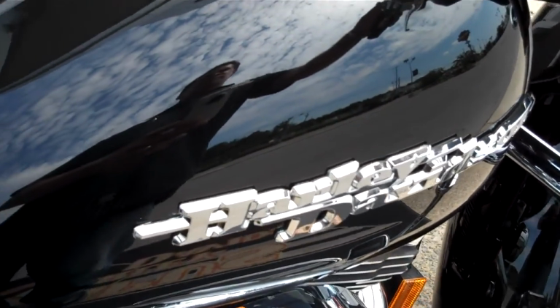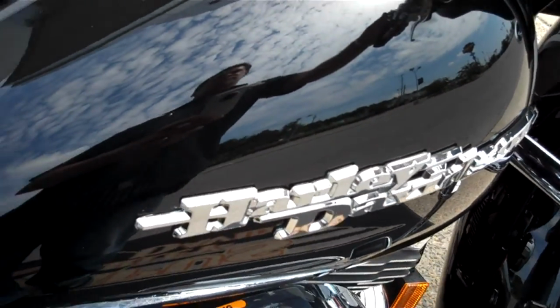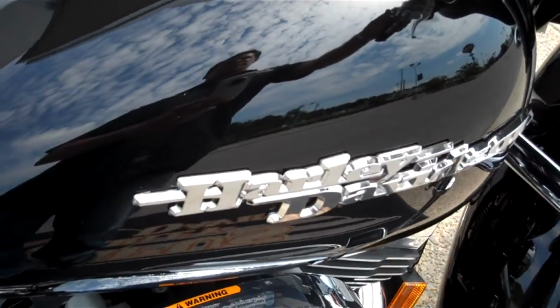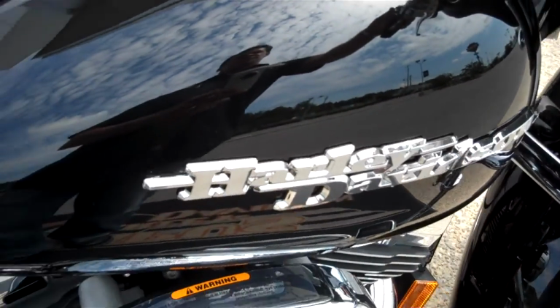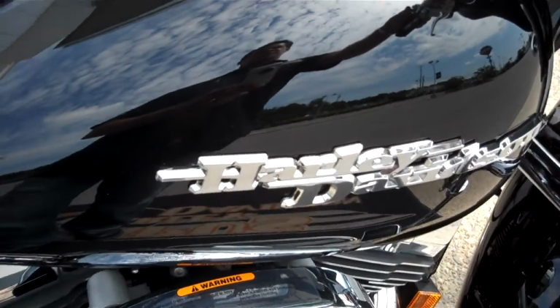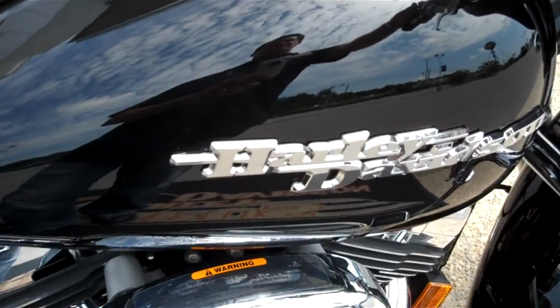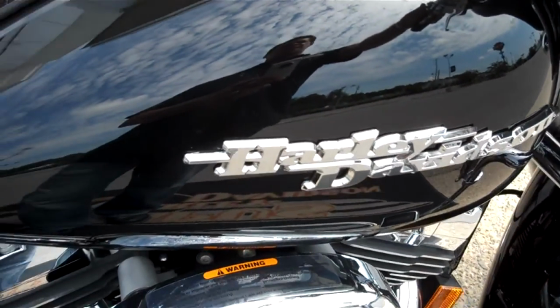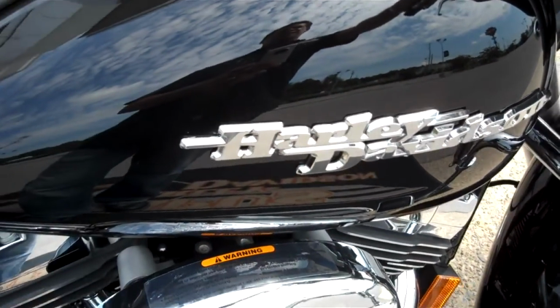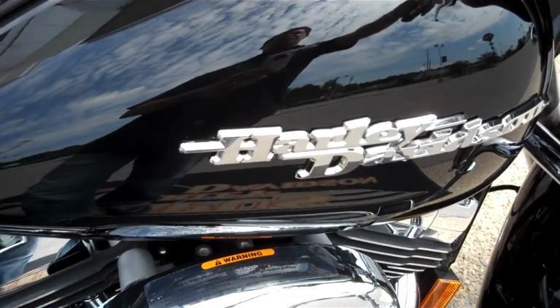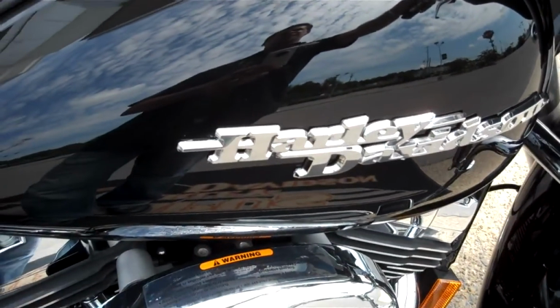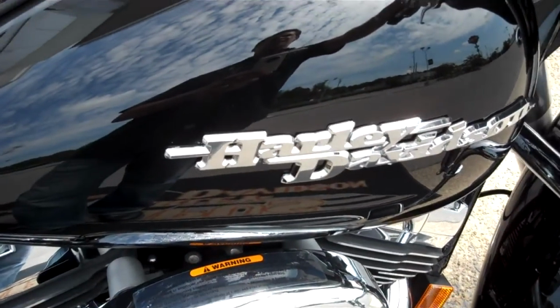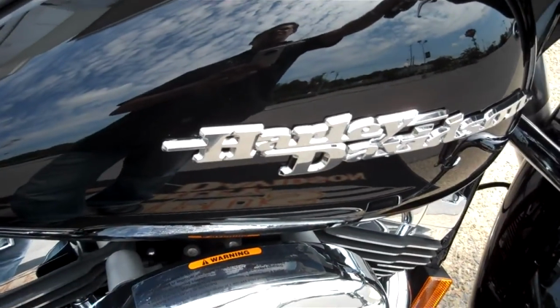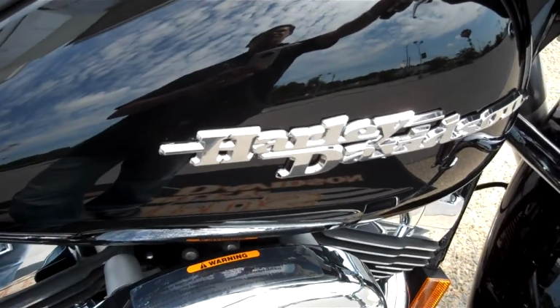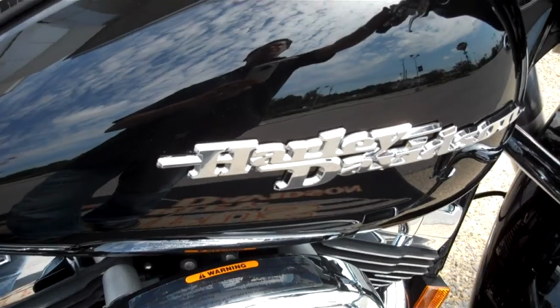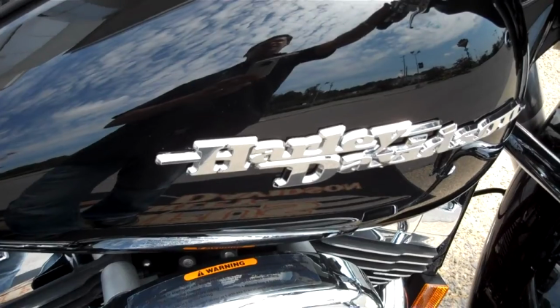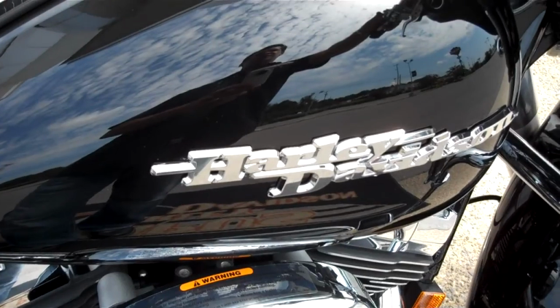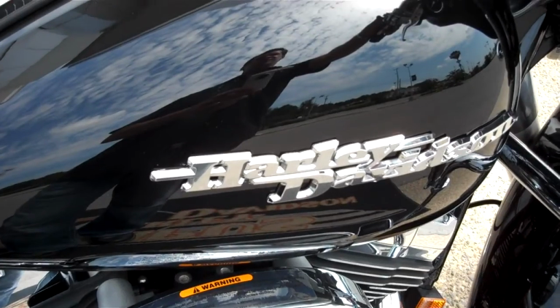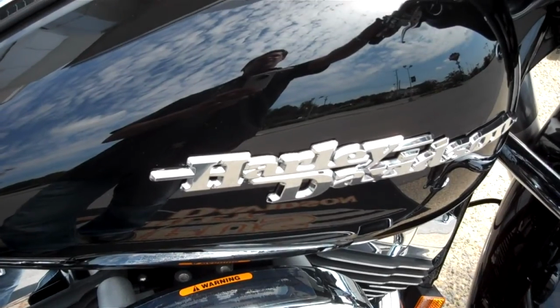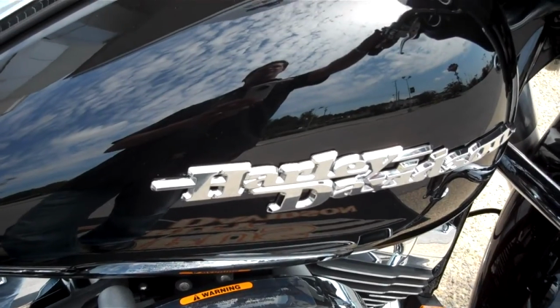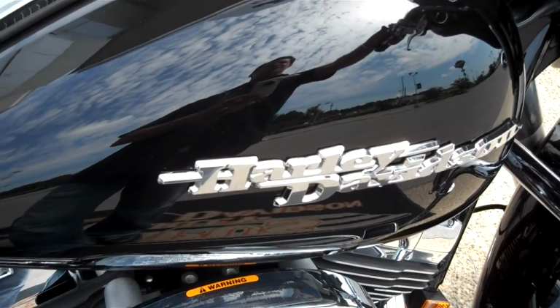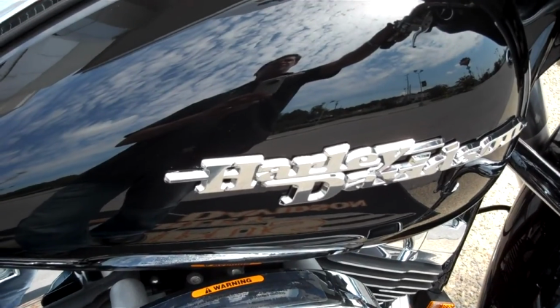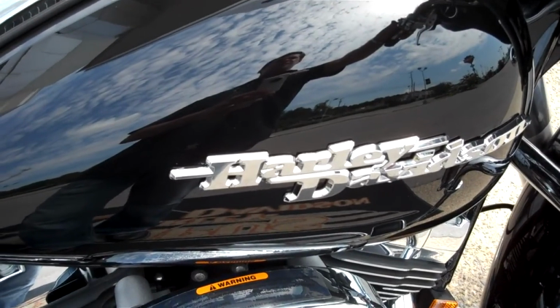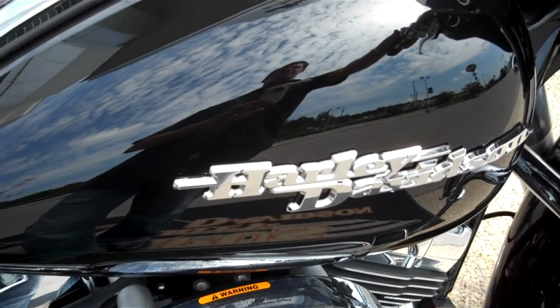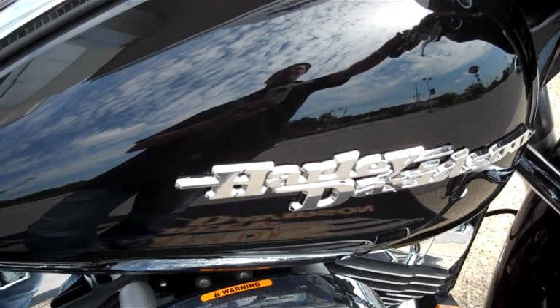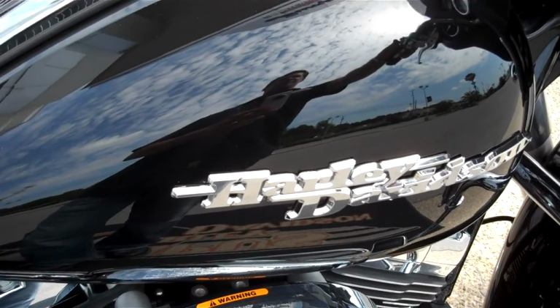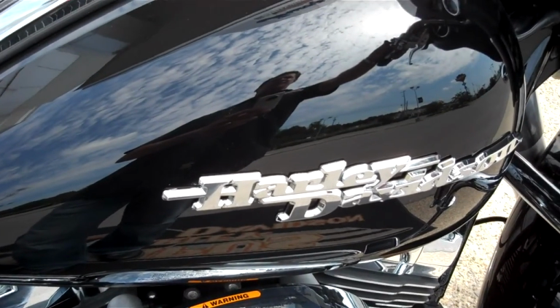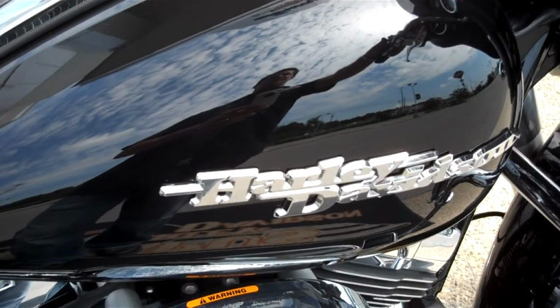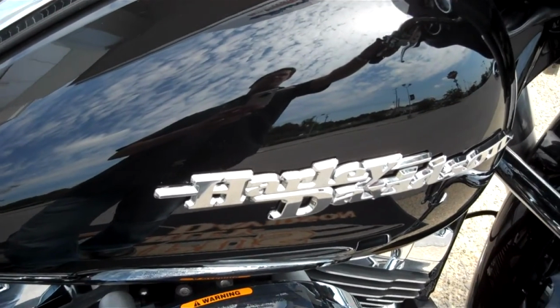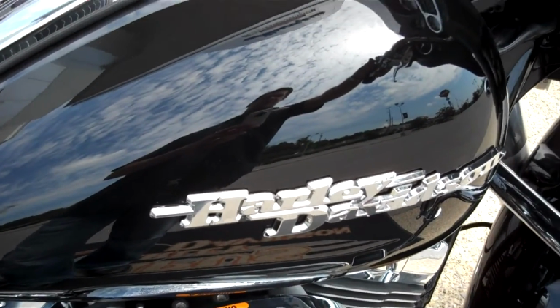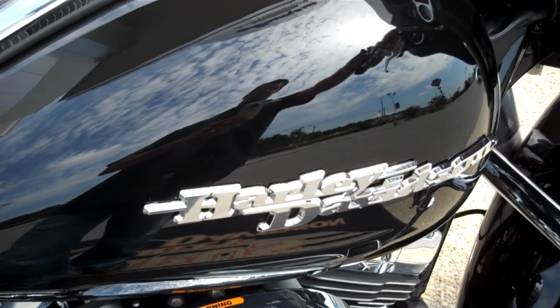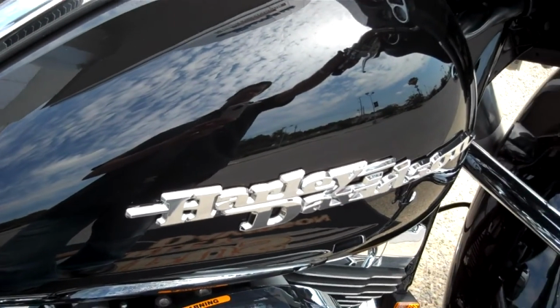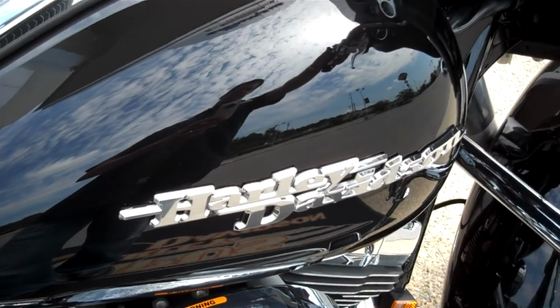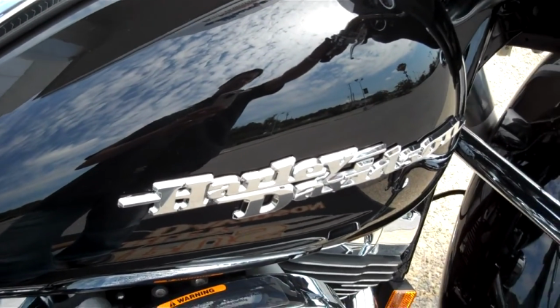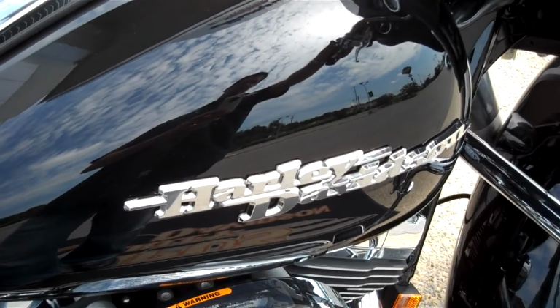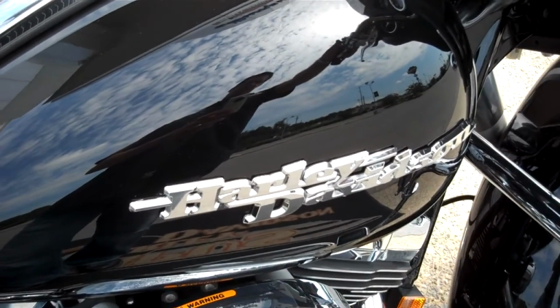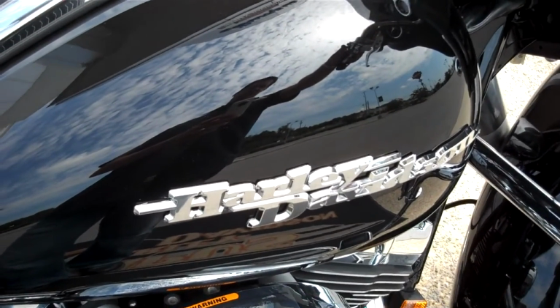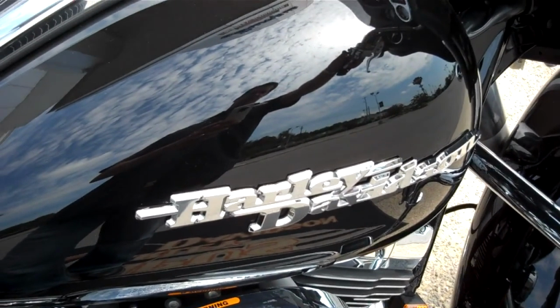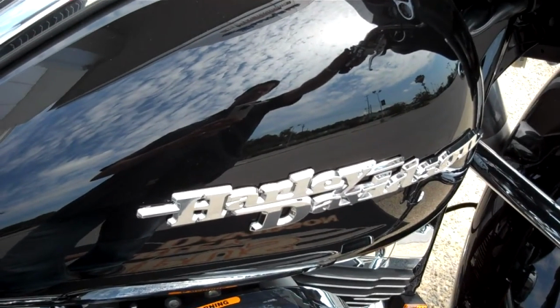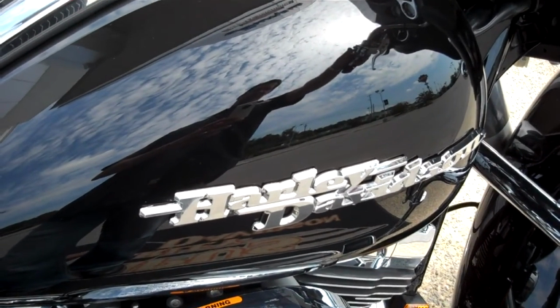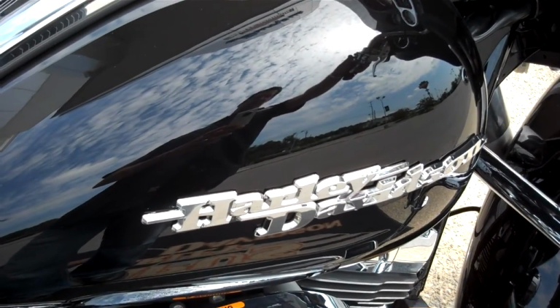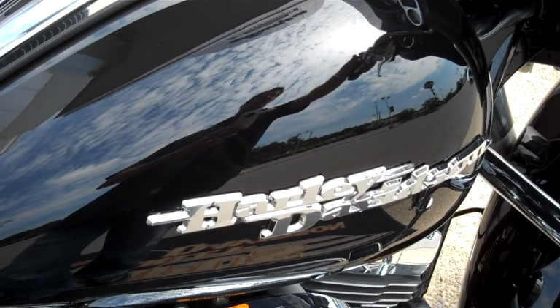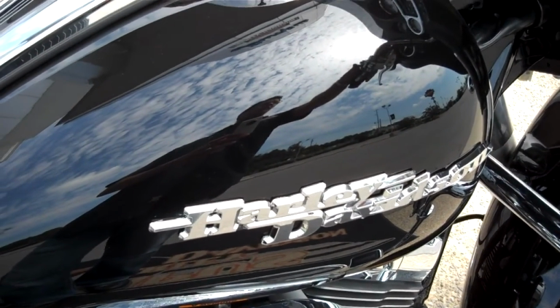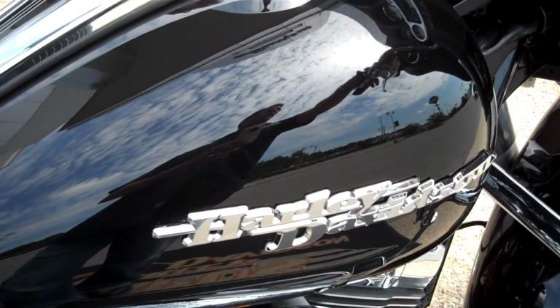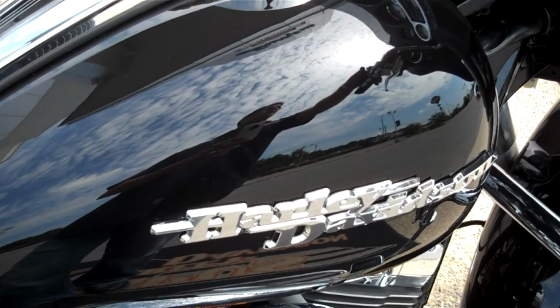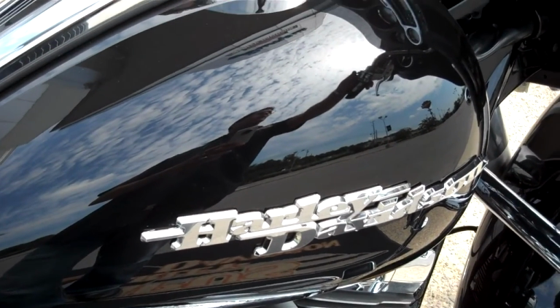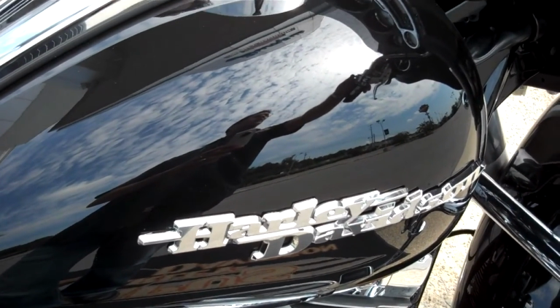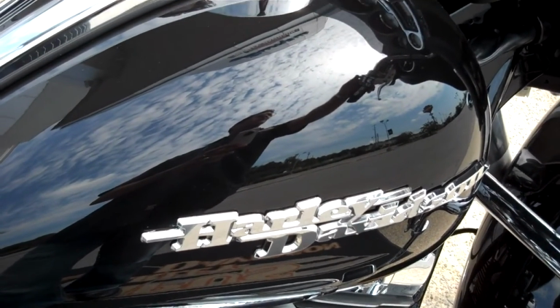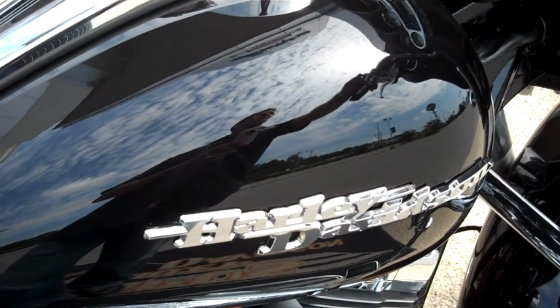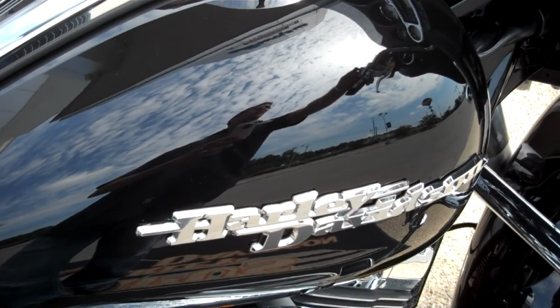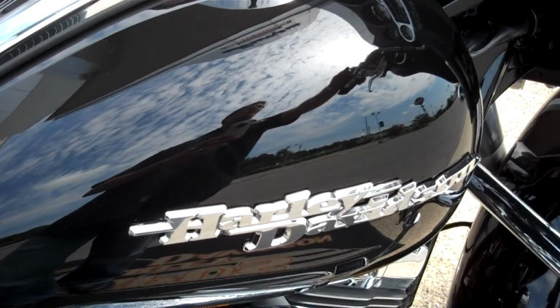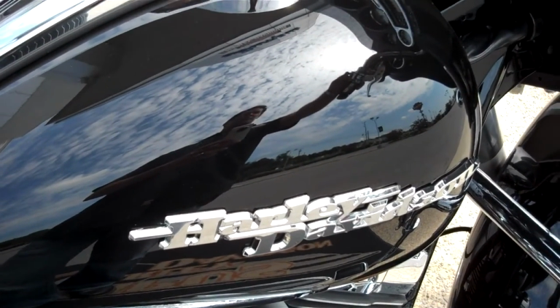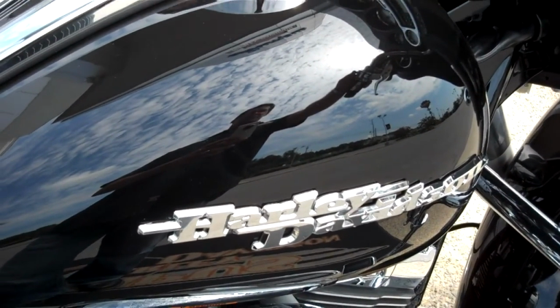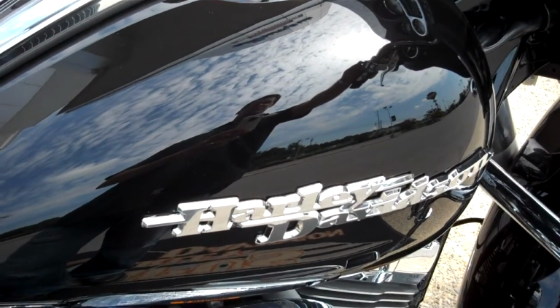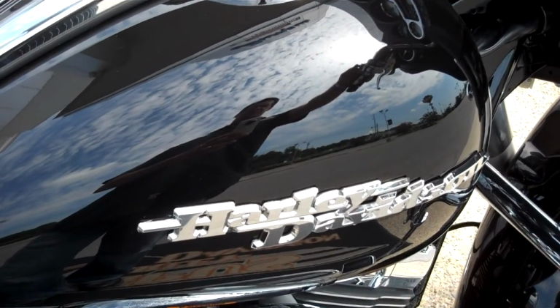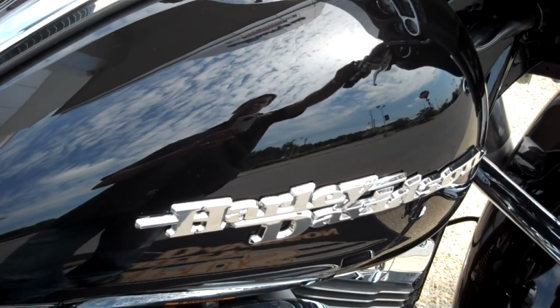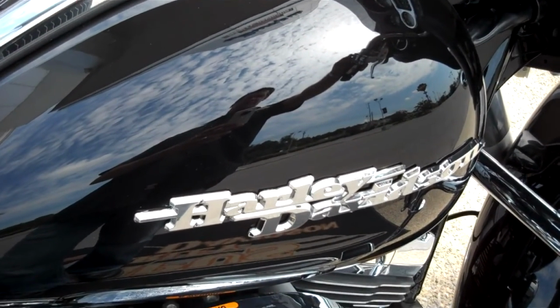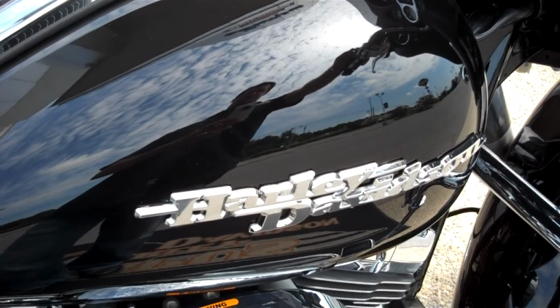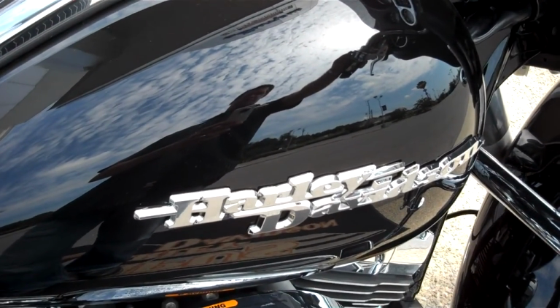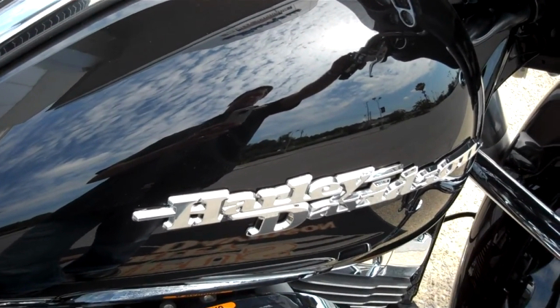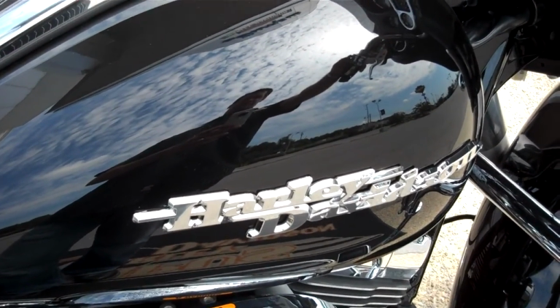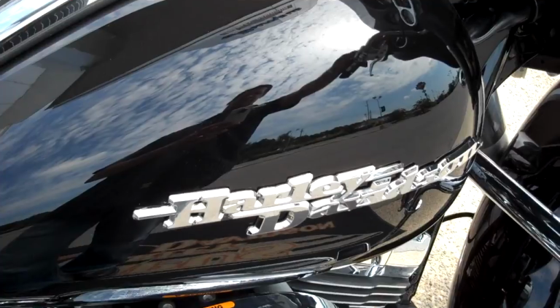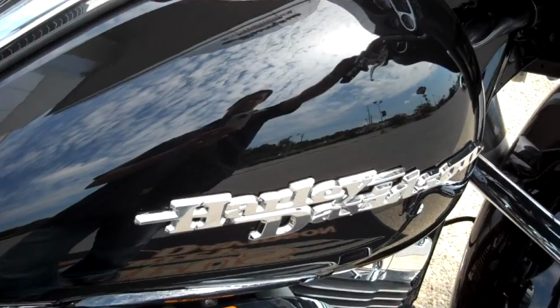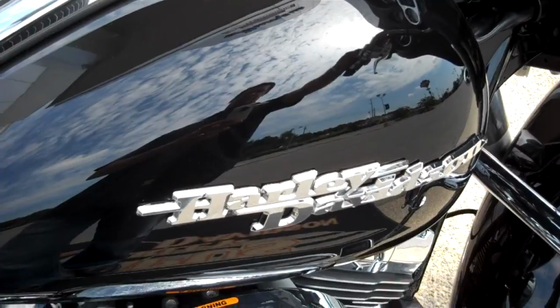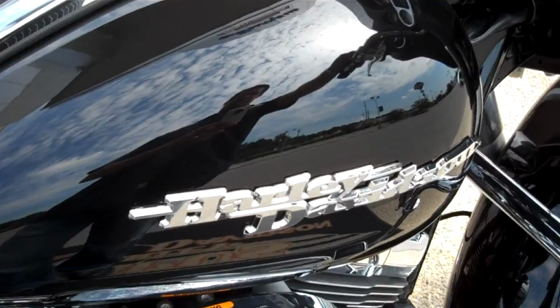It's Greg Koepke, Internet Motorcycle Sales done at Bumpus in Murfreesboro. Give me a call — we'll get you riding on what you want.